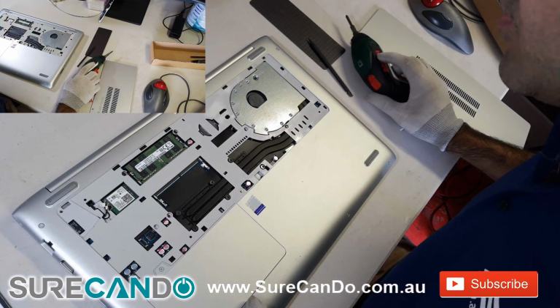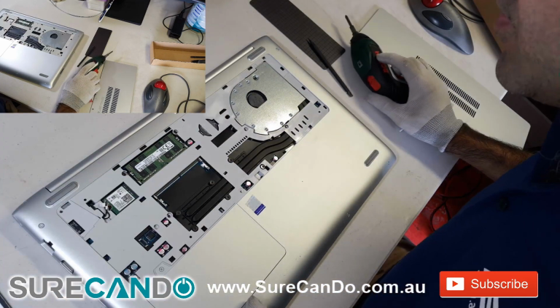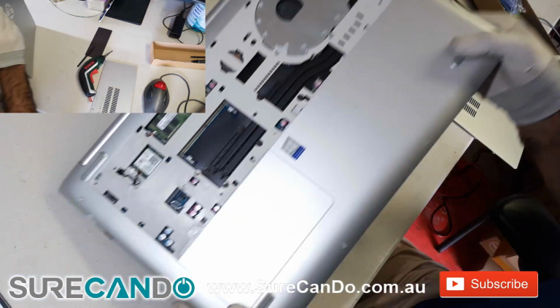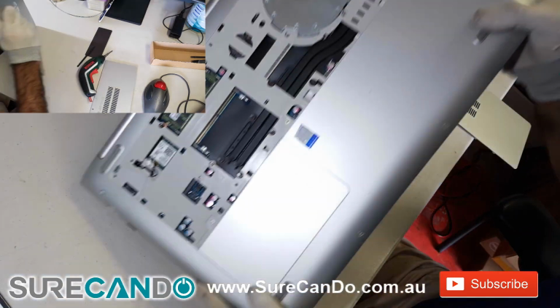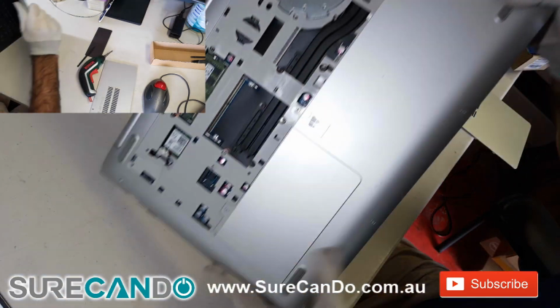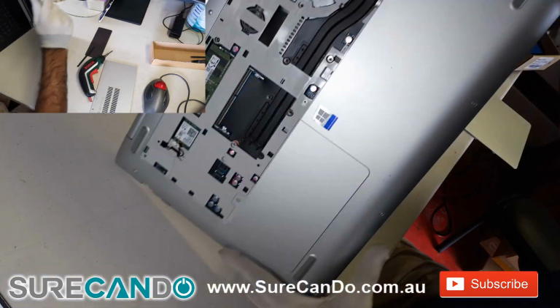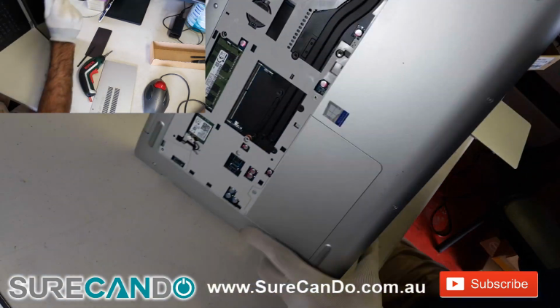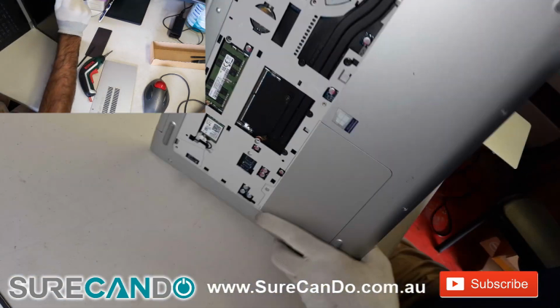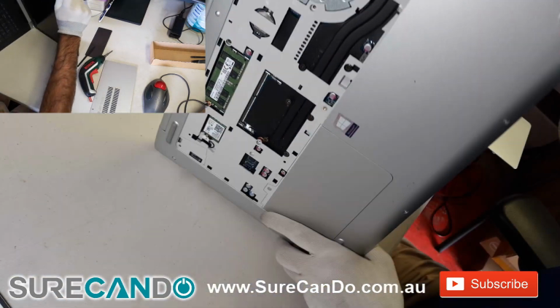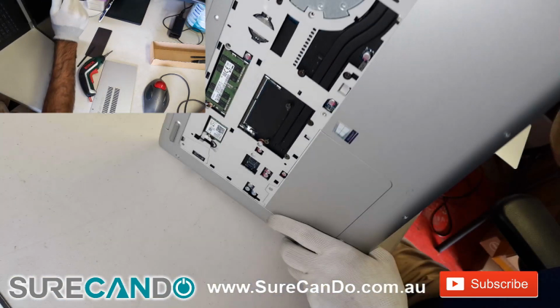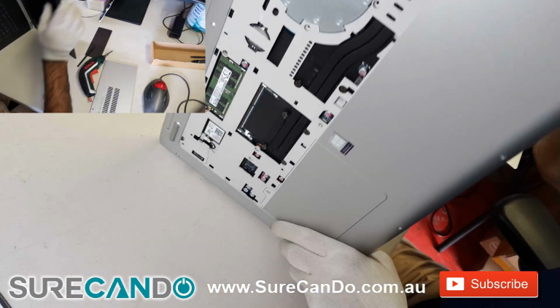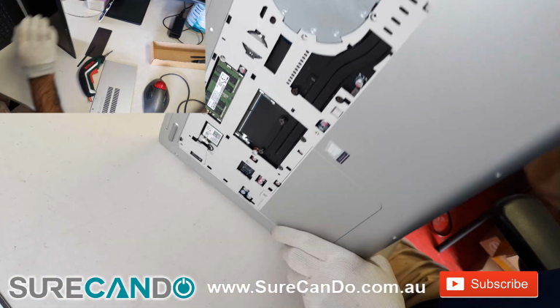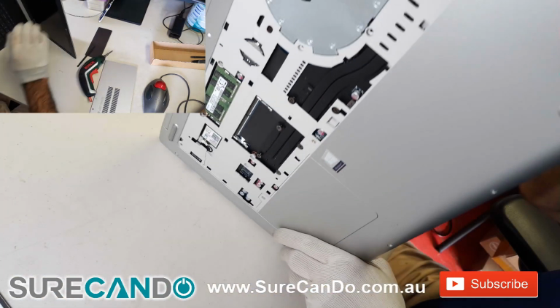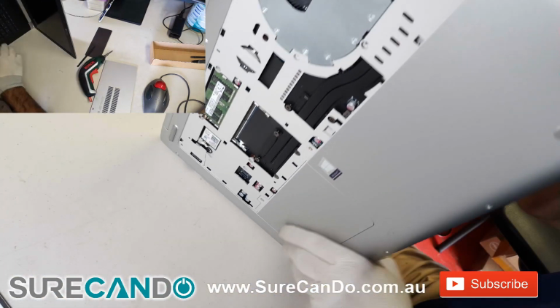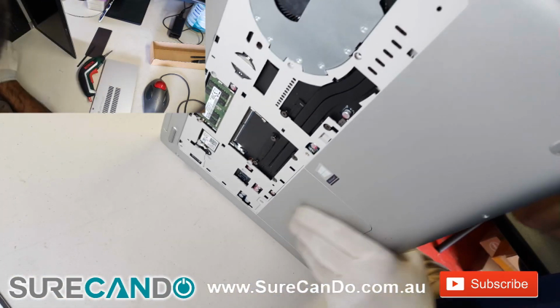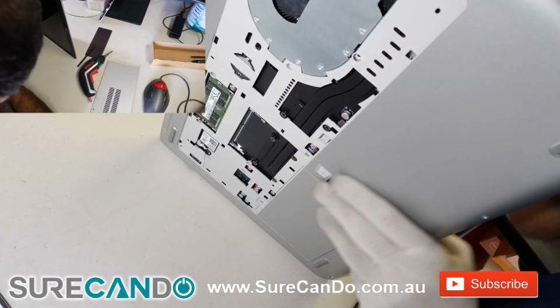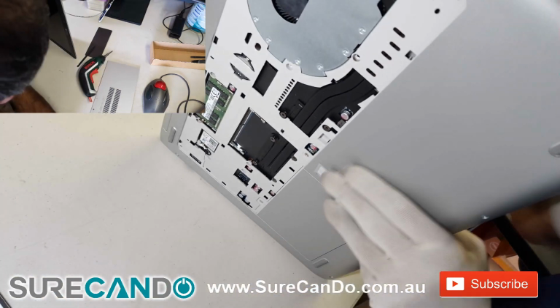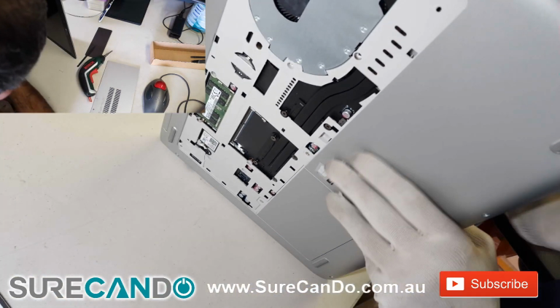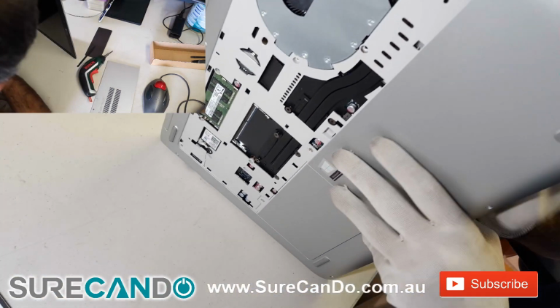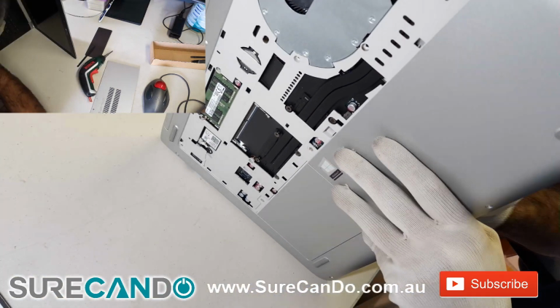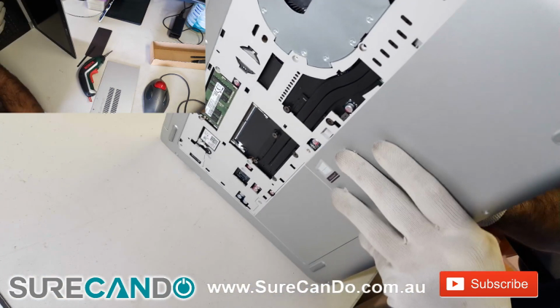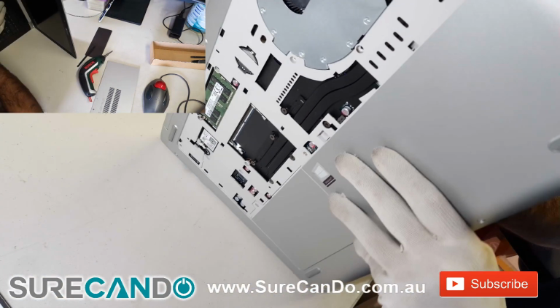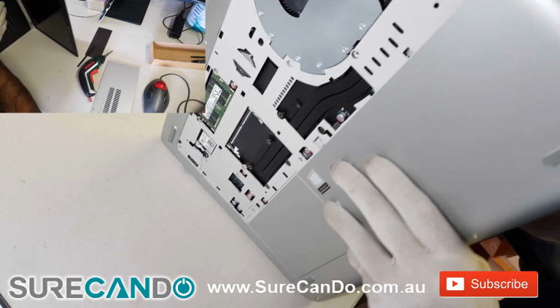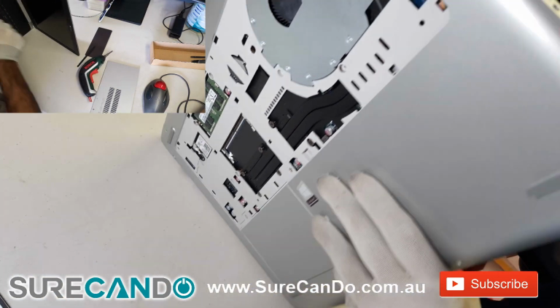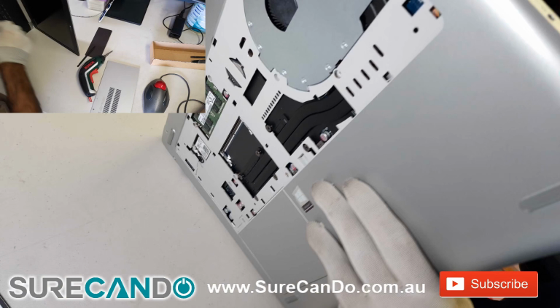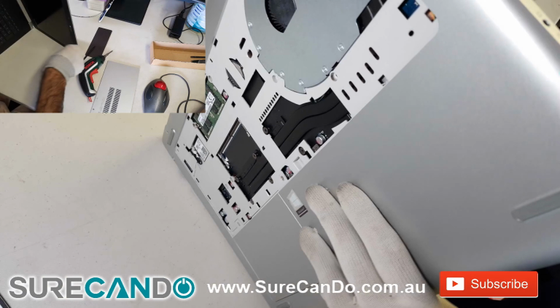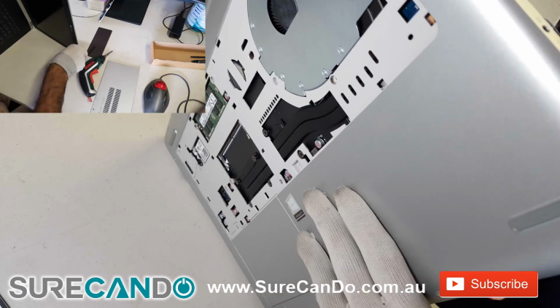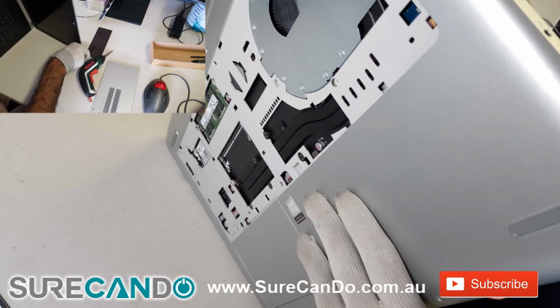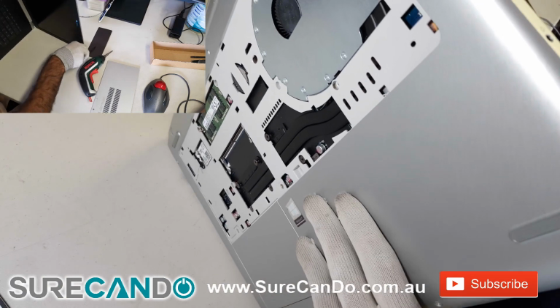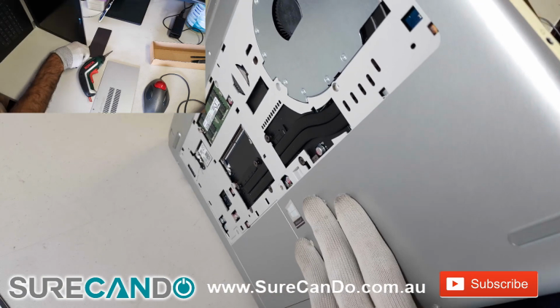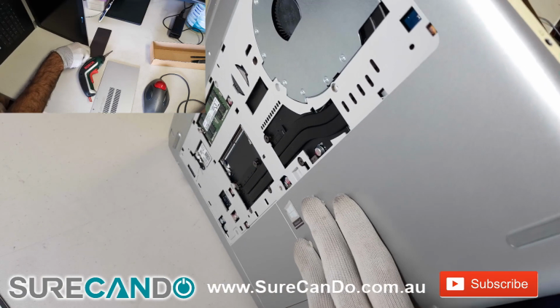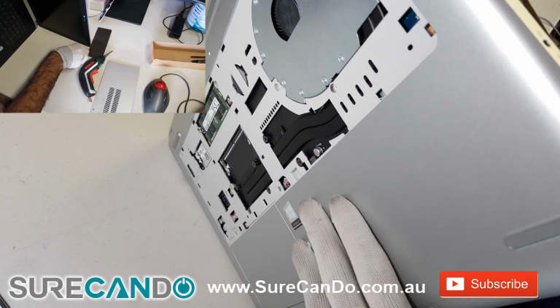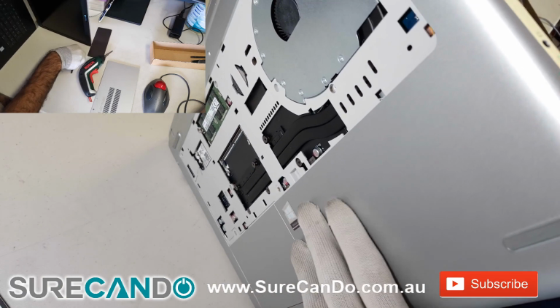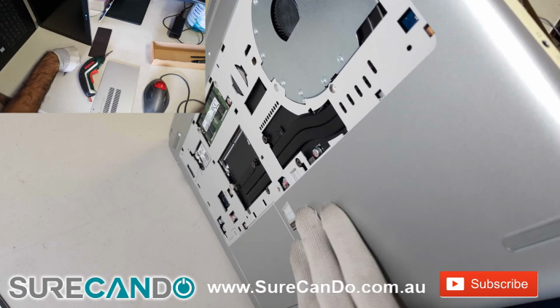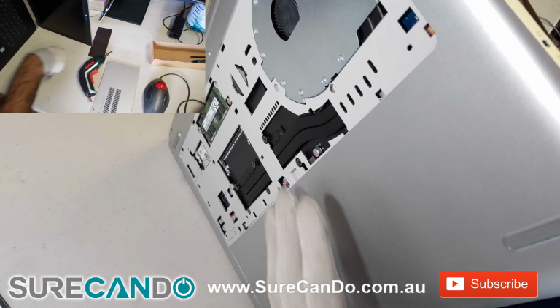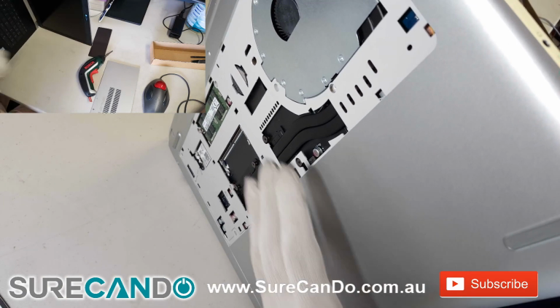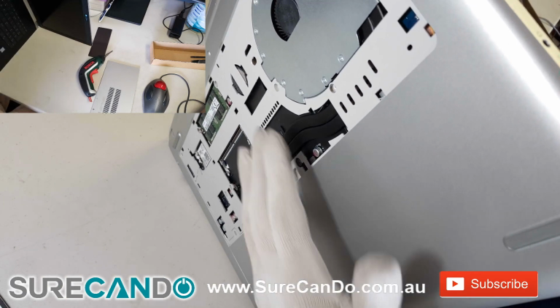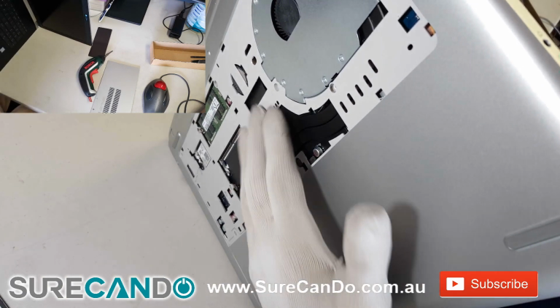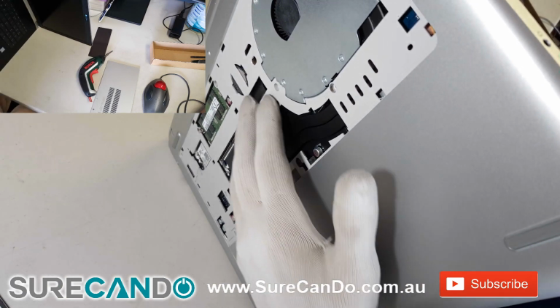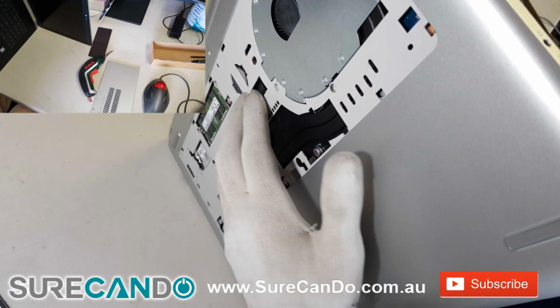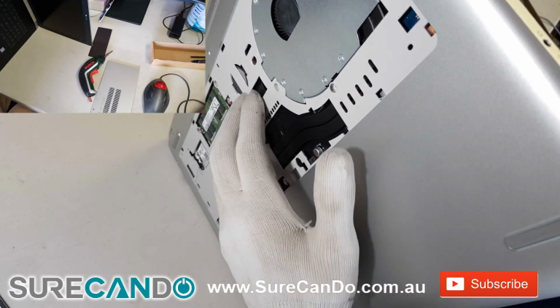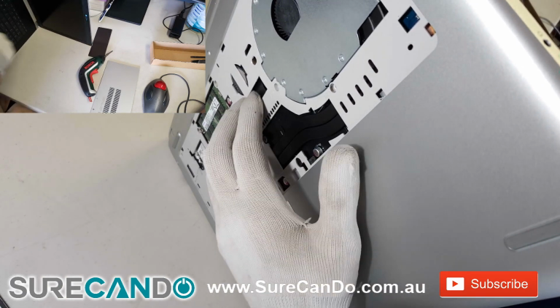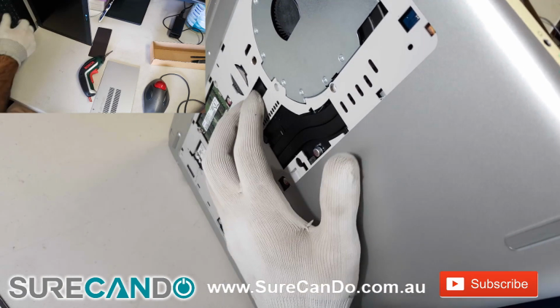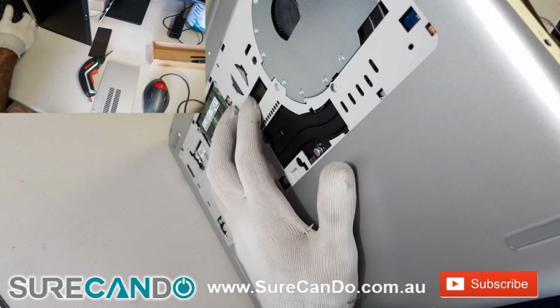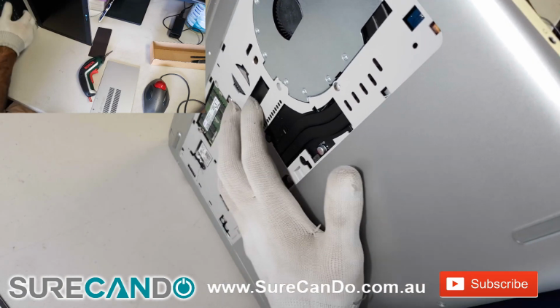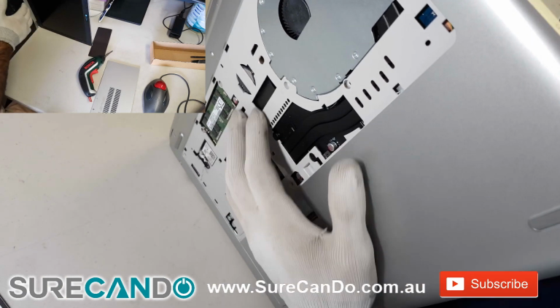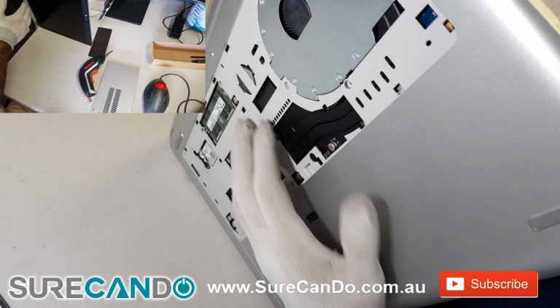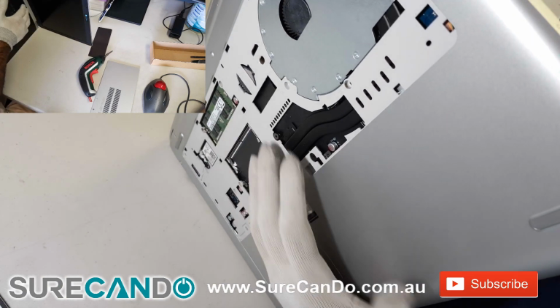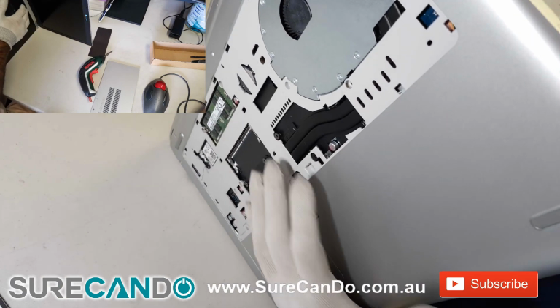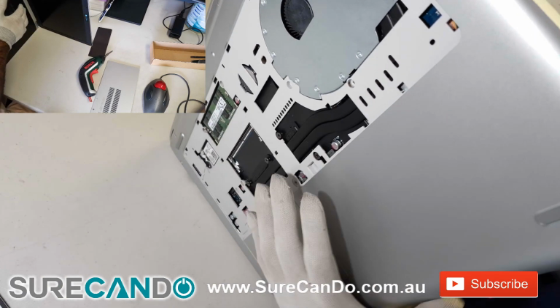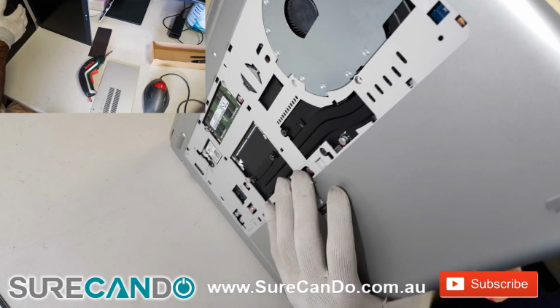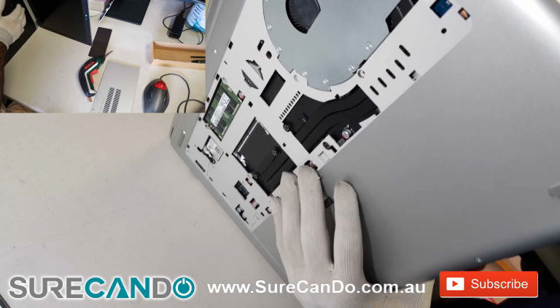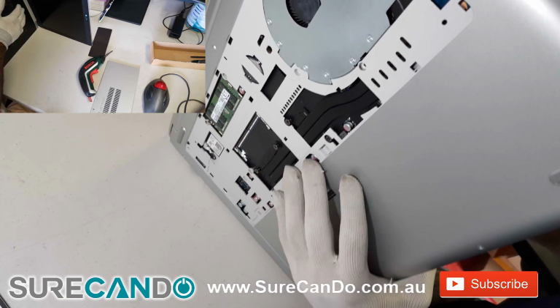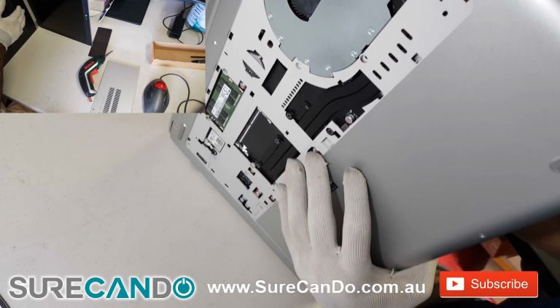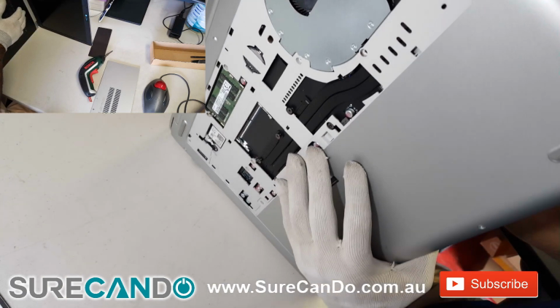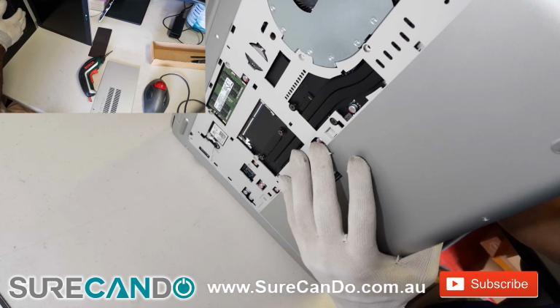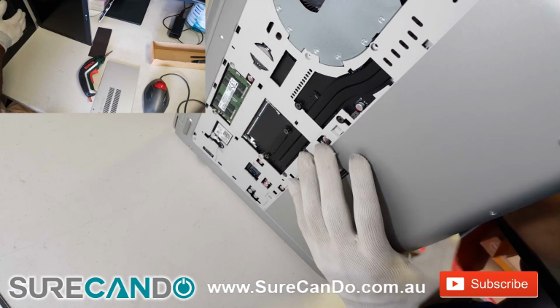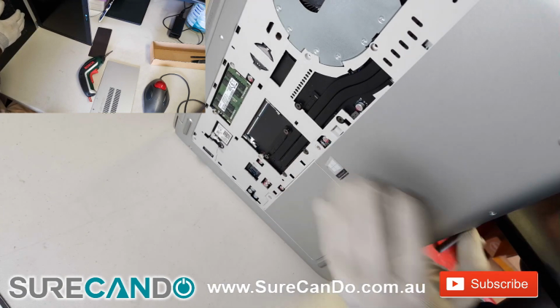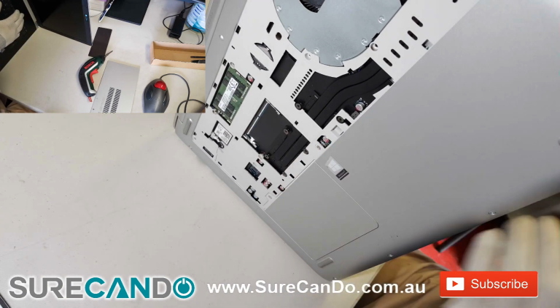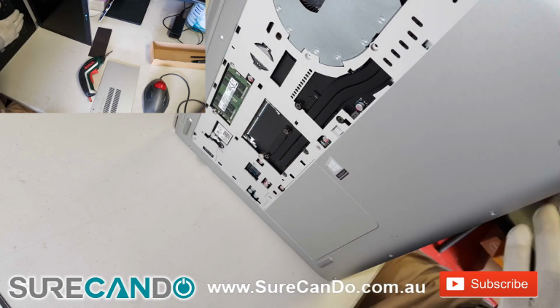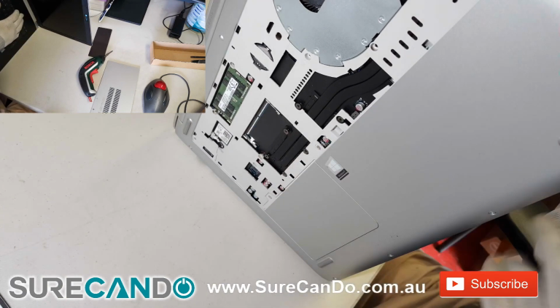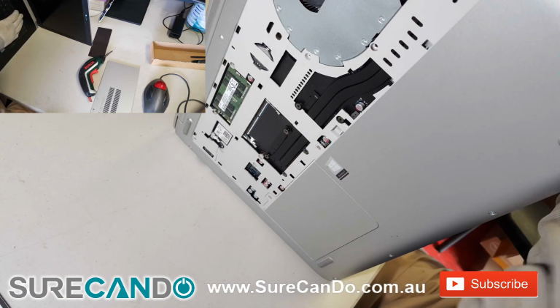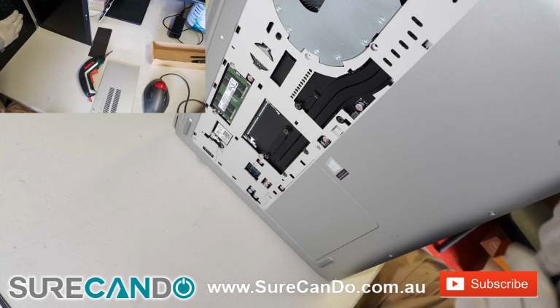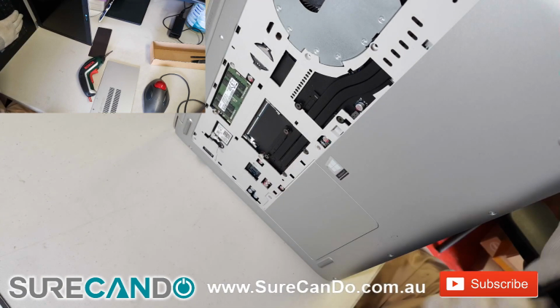Now turn the laptop over and use a prying tool — something long — and stick it through one of the holes to push the keyboard out.